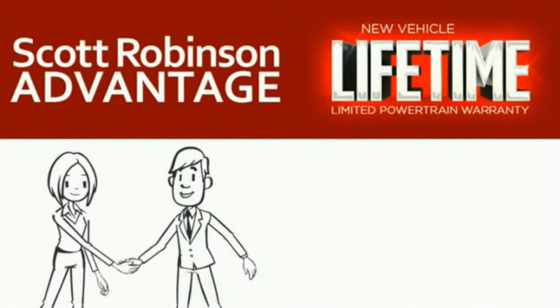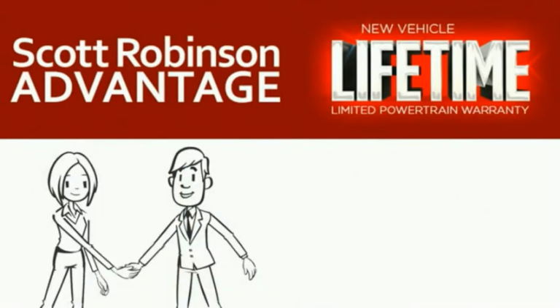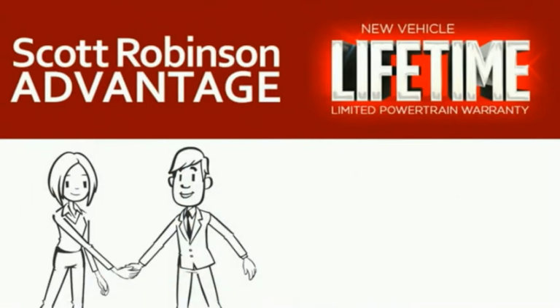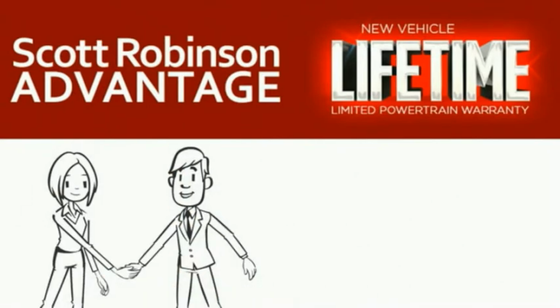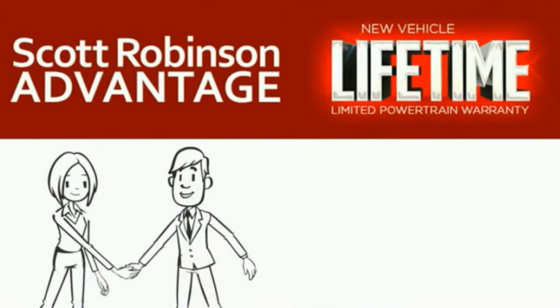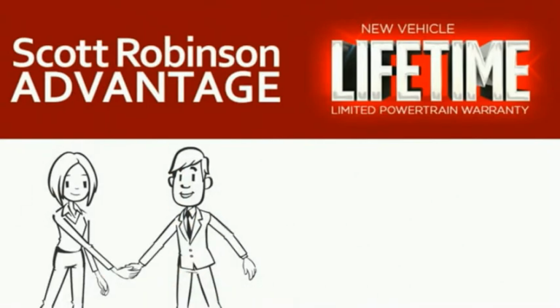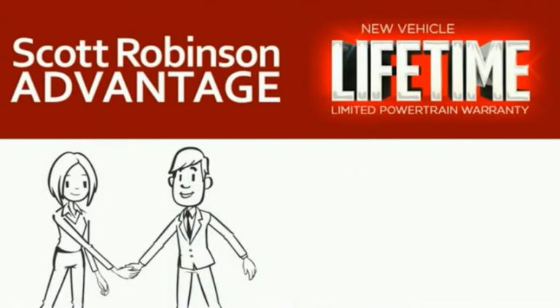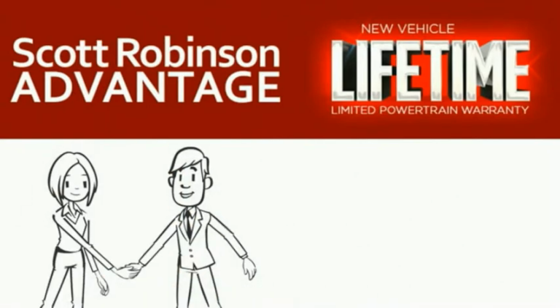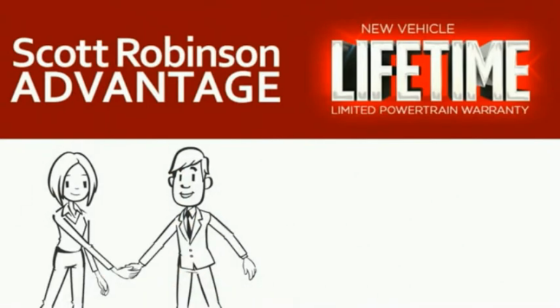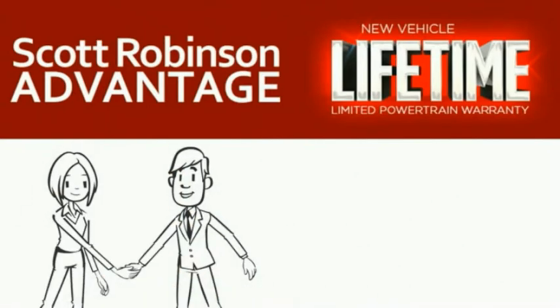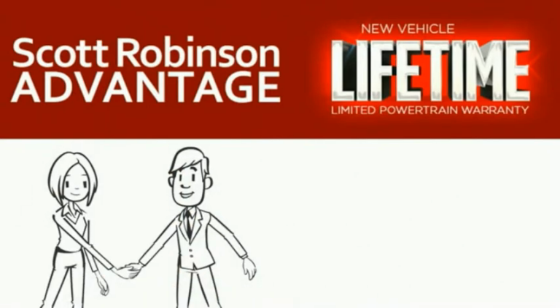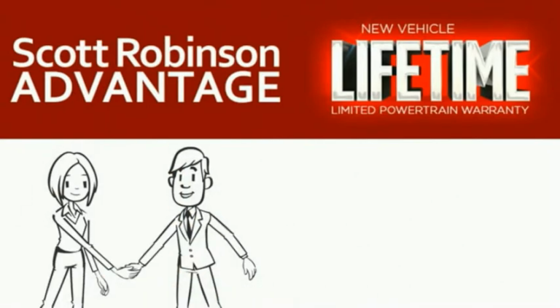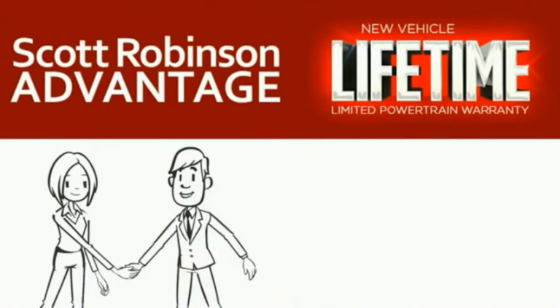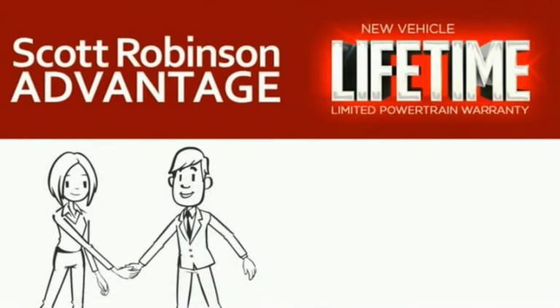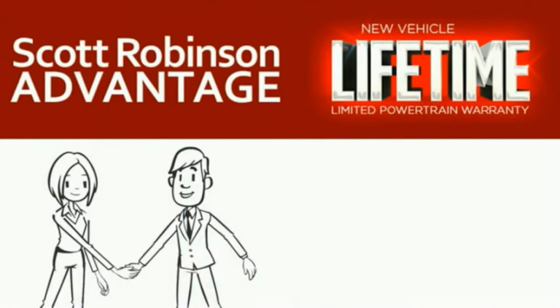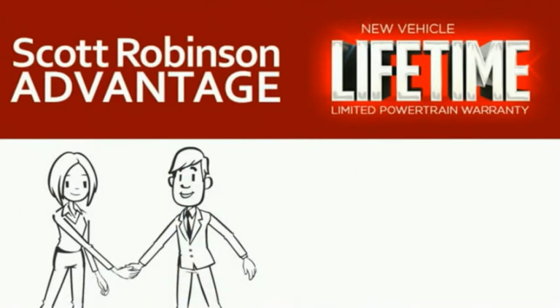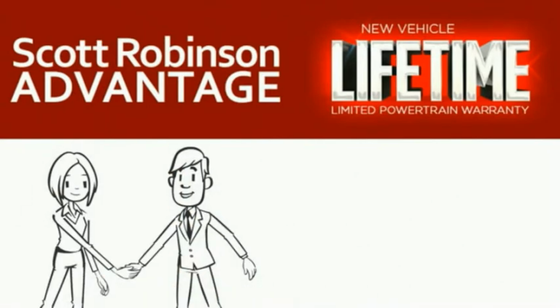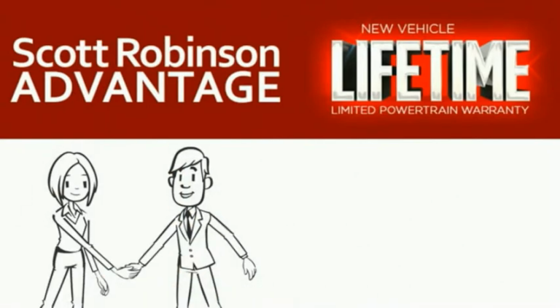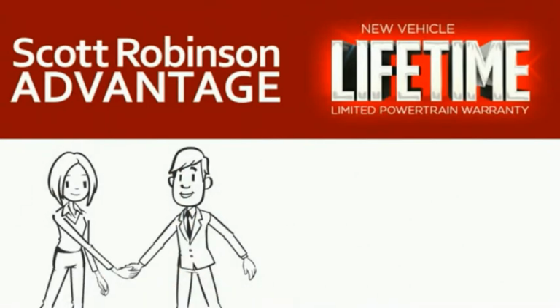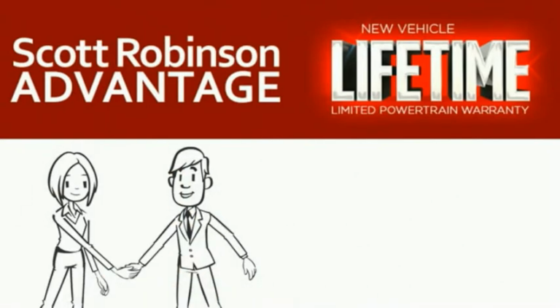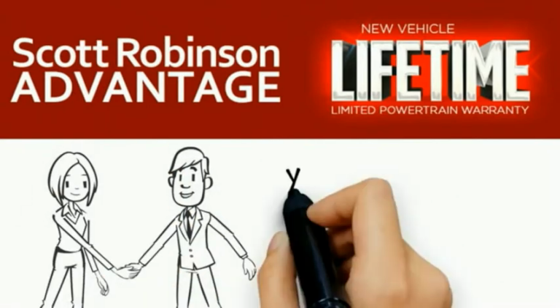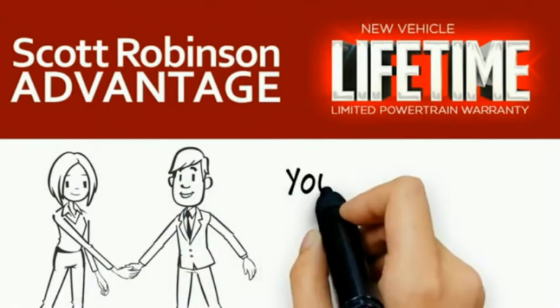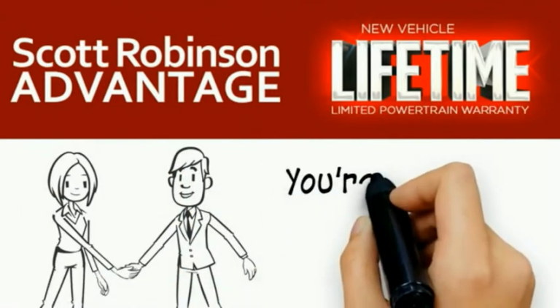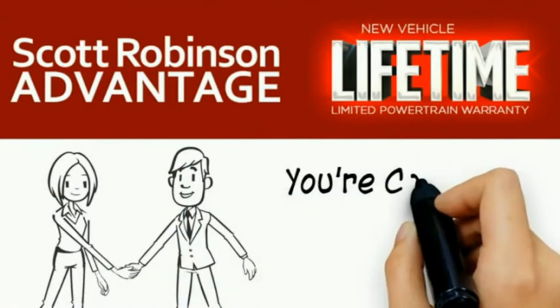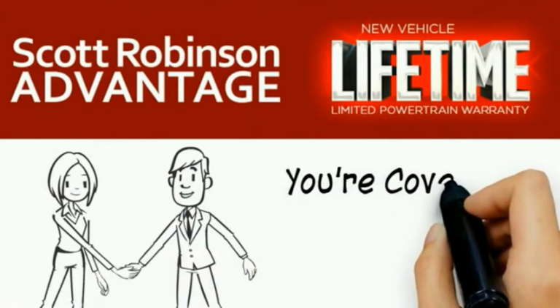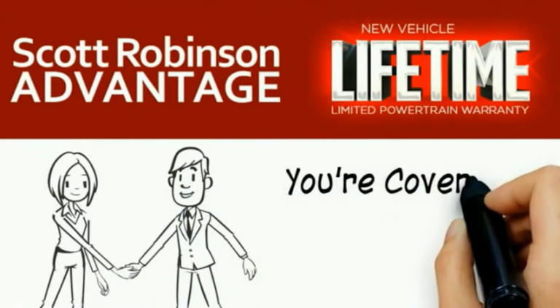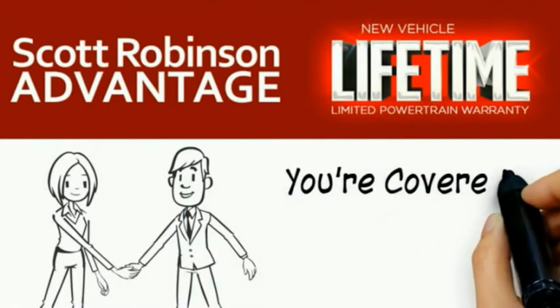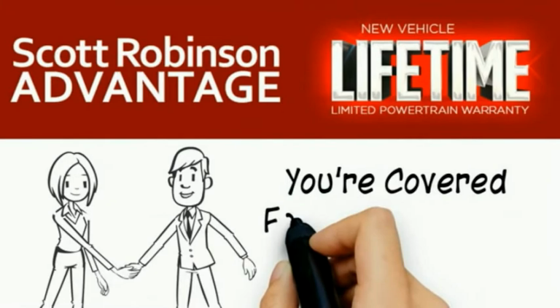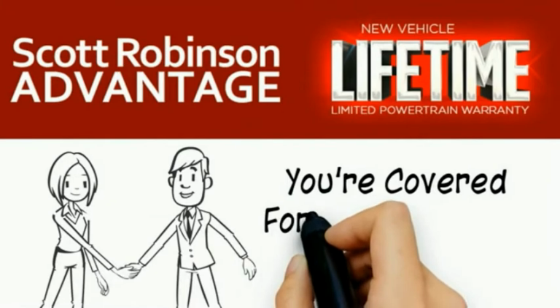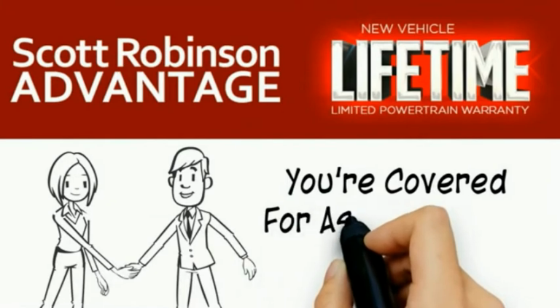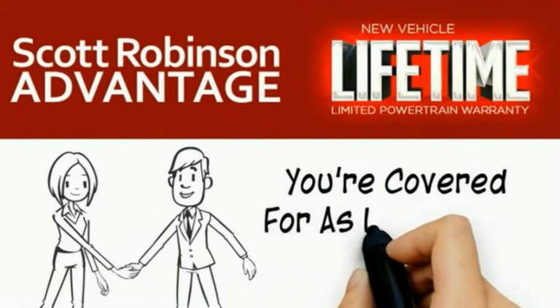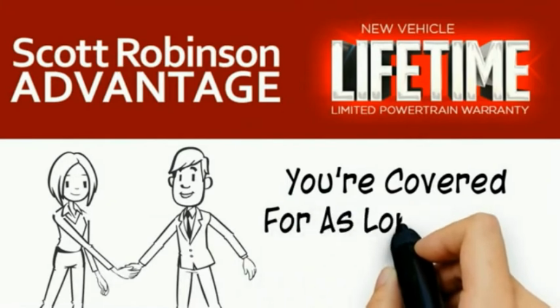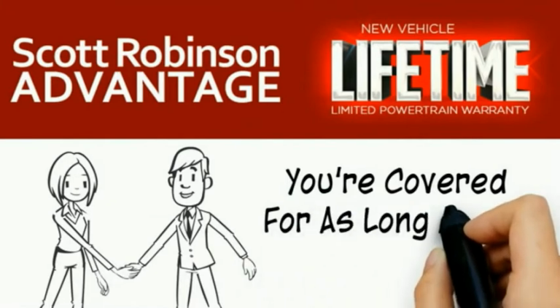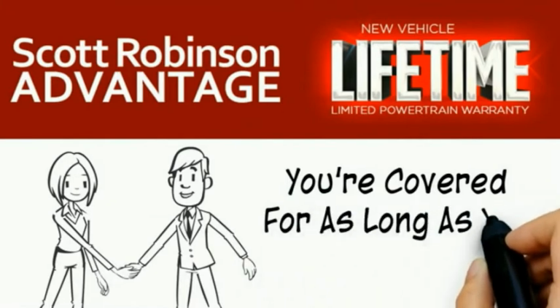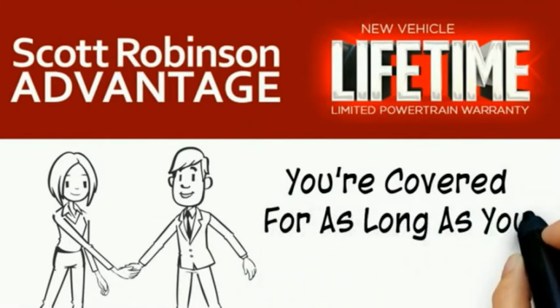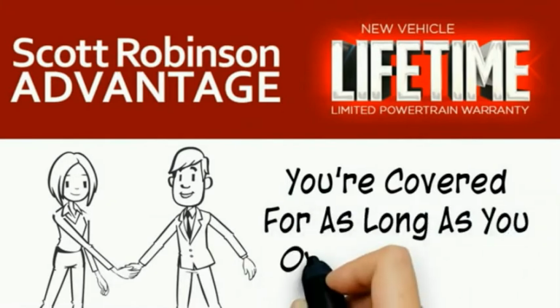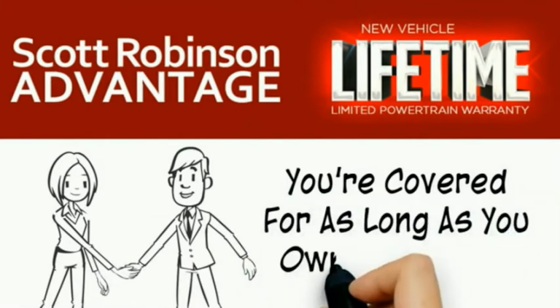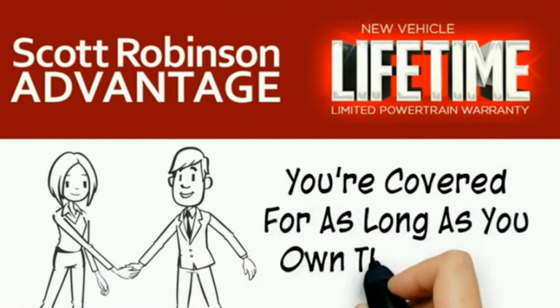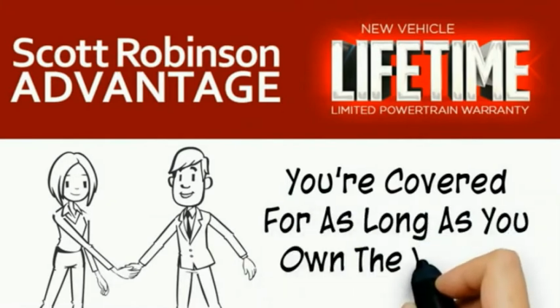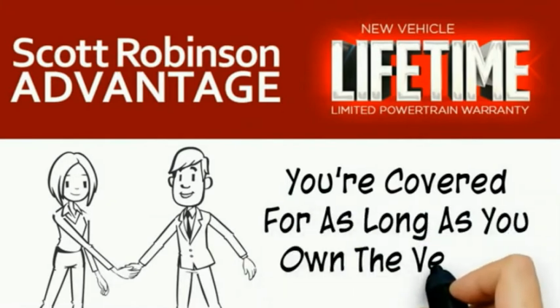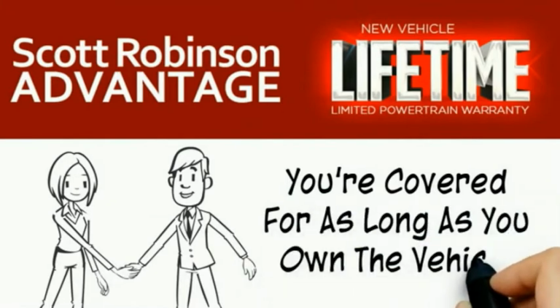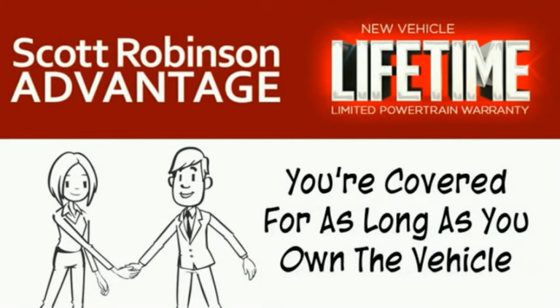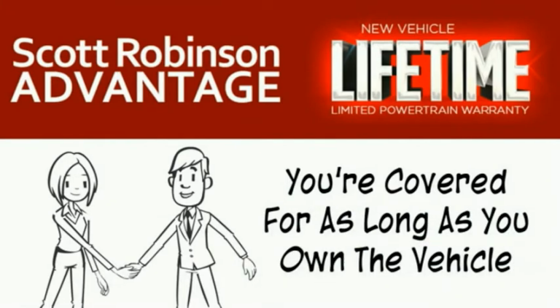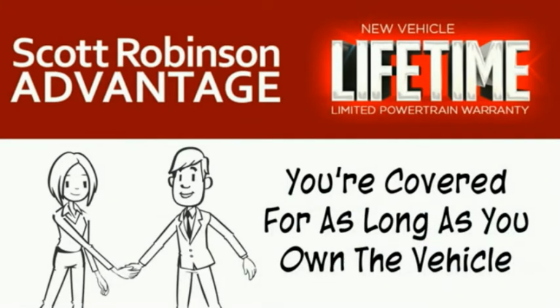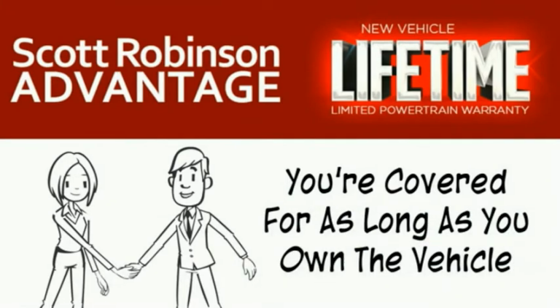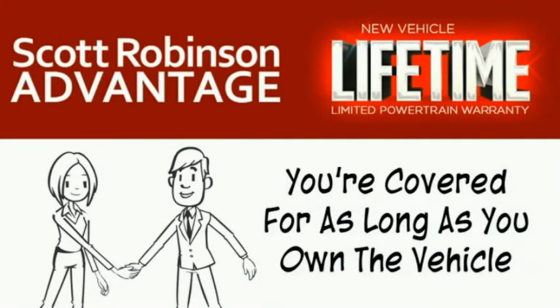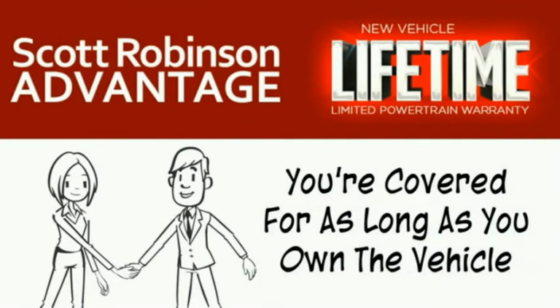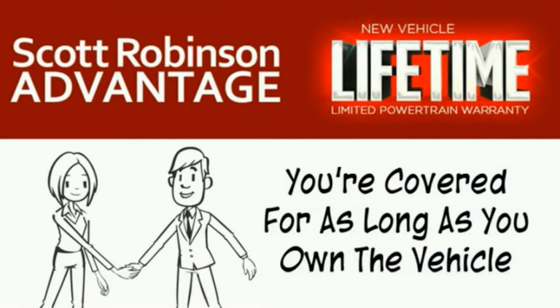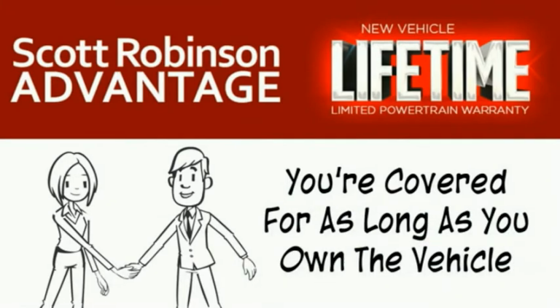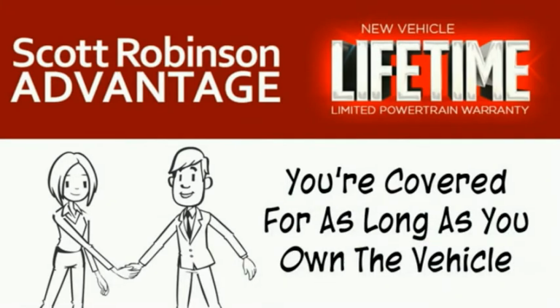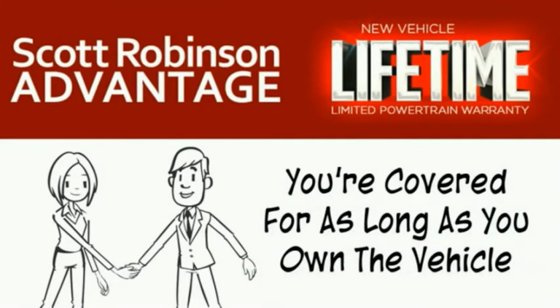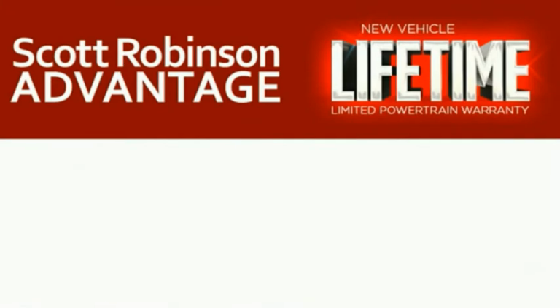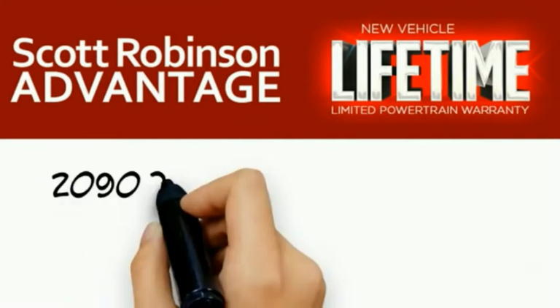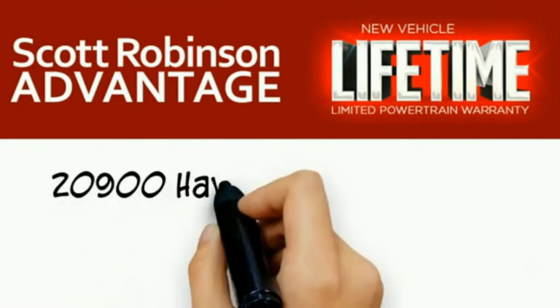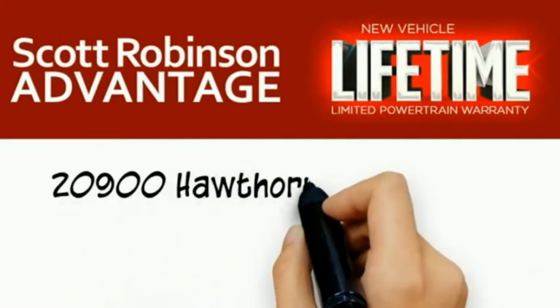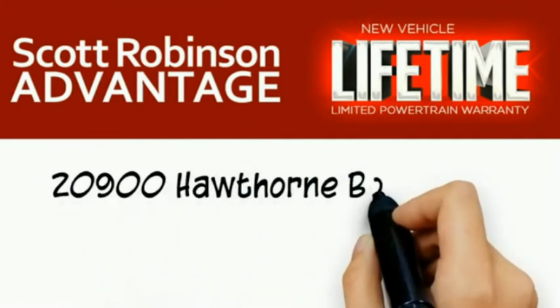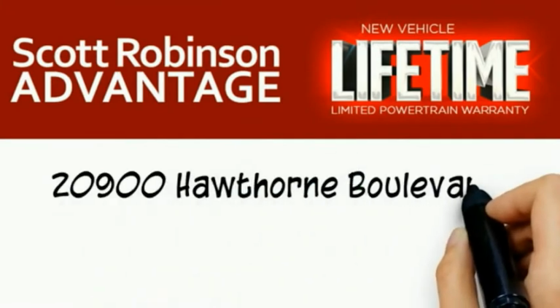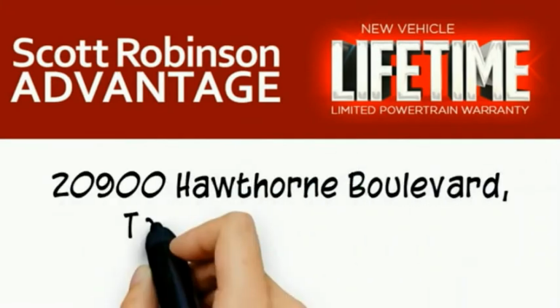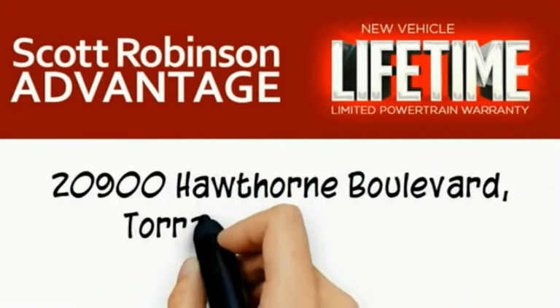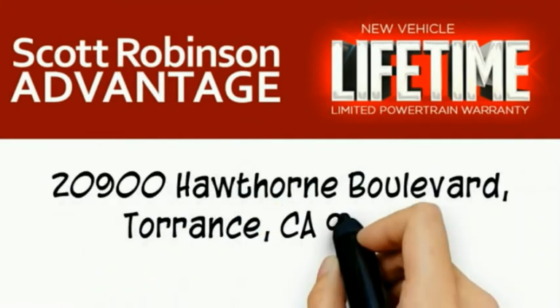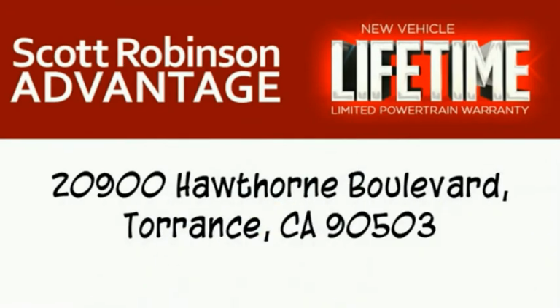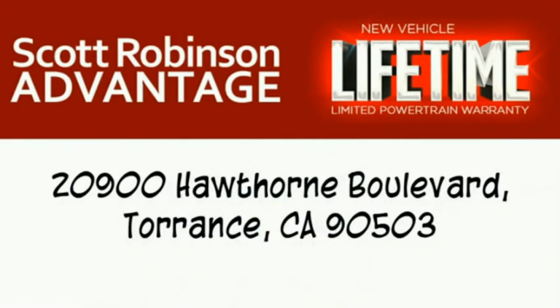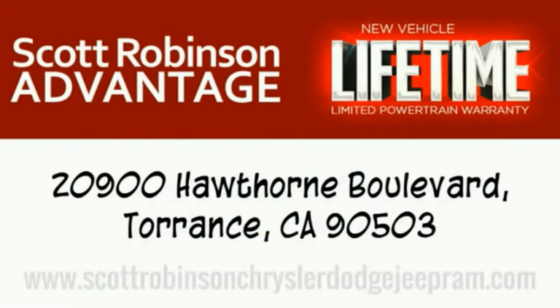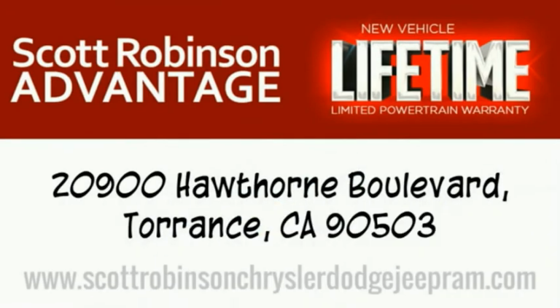This is included at no extra charge. You're covered for as long as you own the vehicle. Thank you for choosing Scott Robinson.